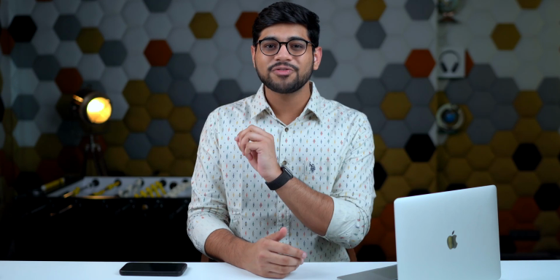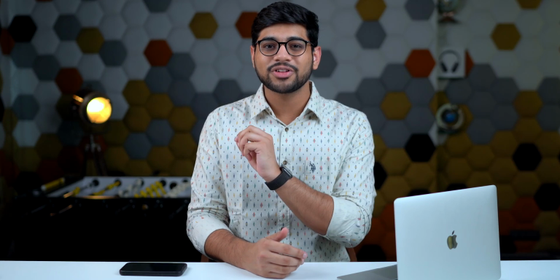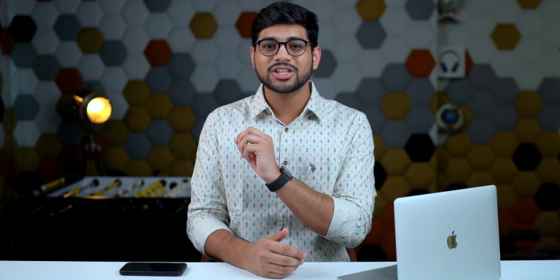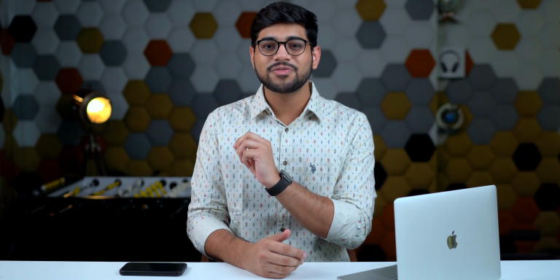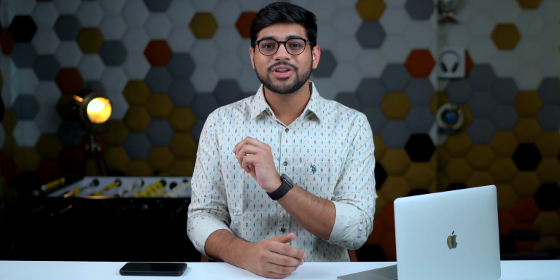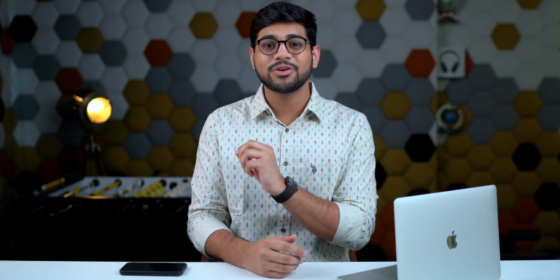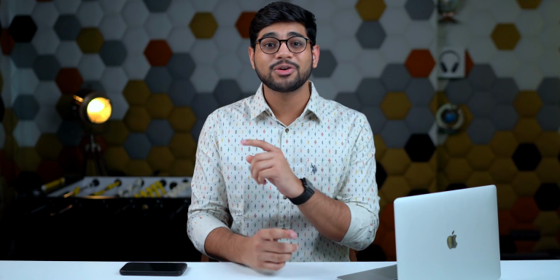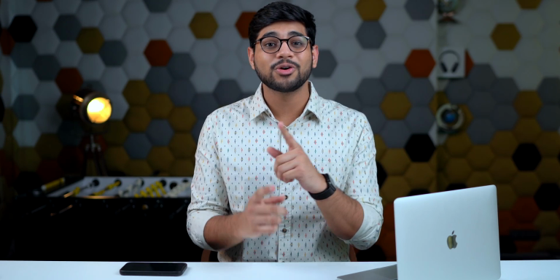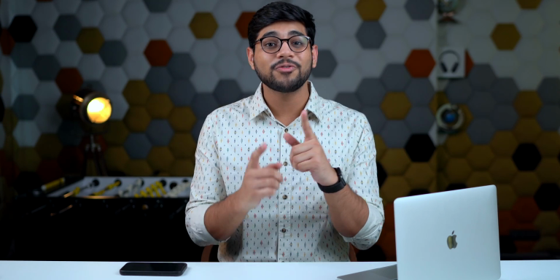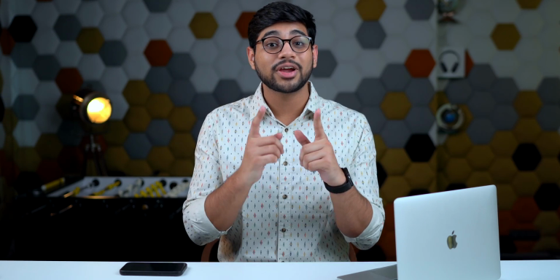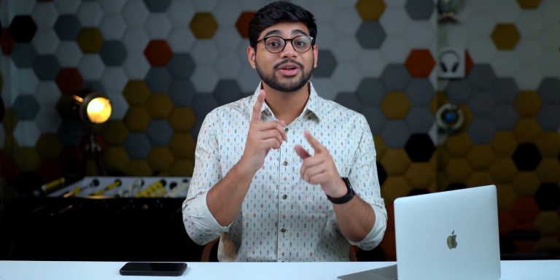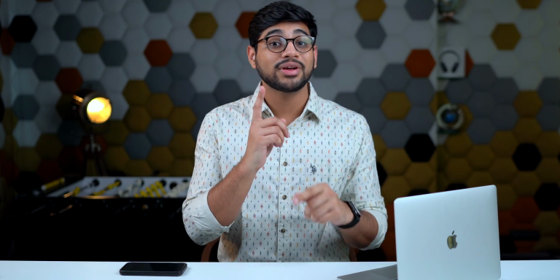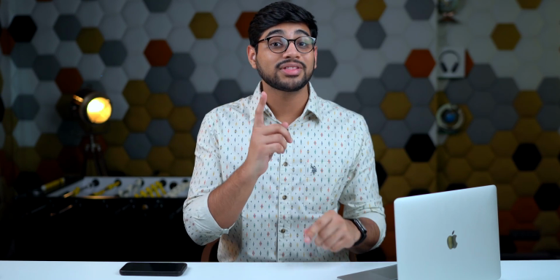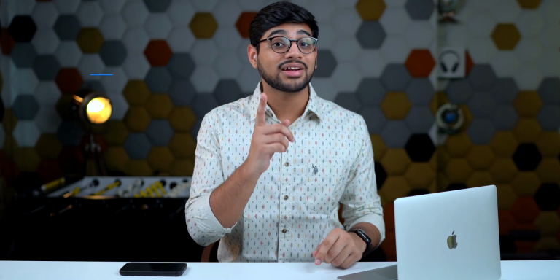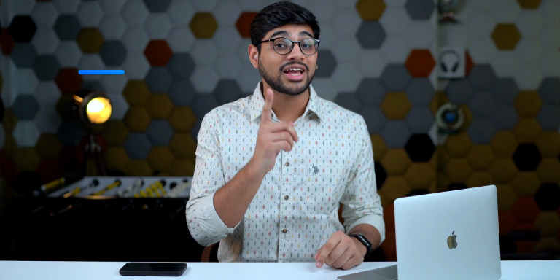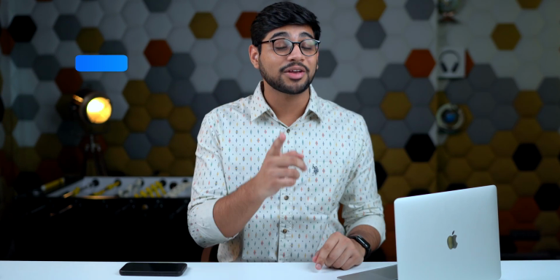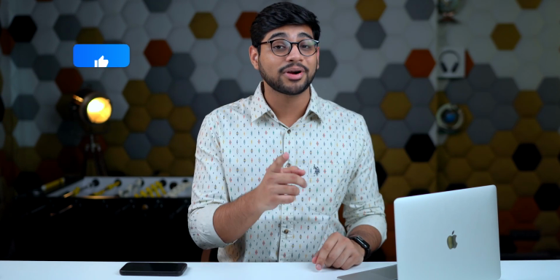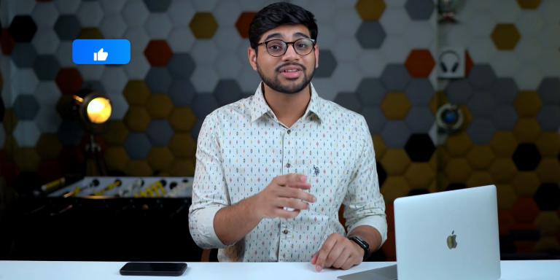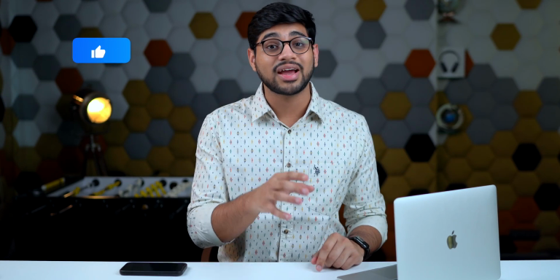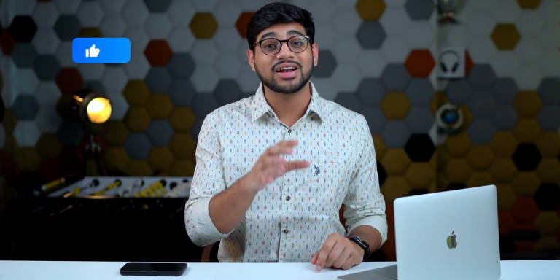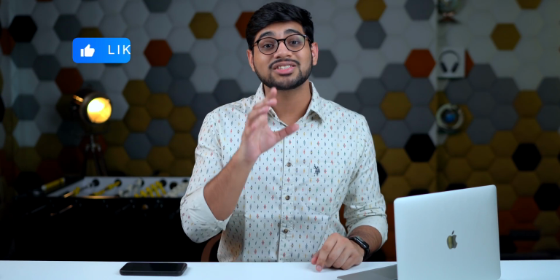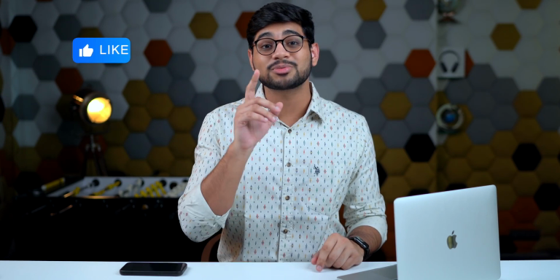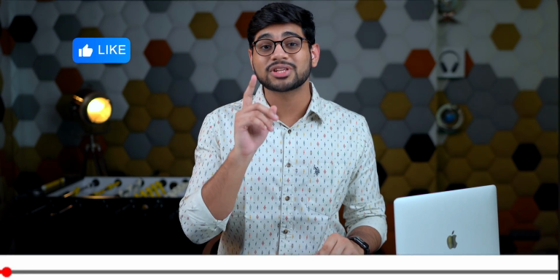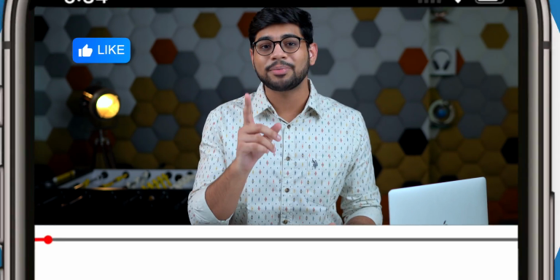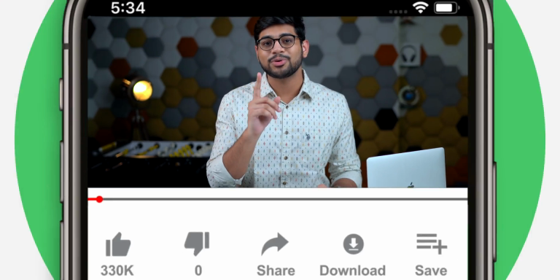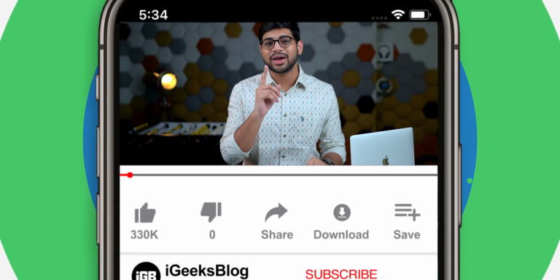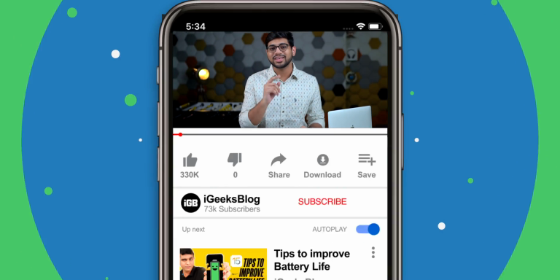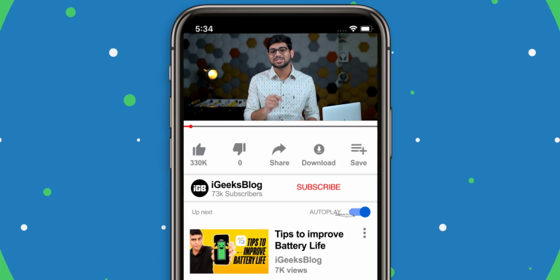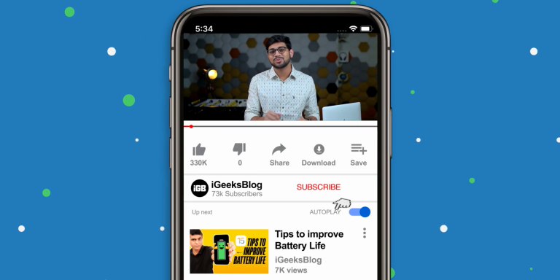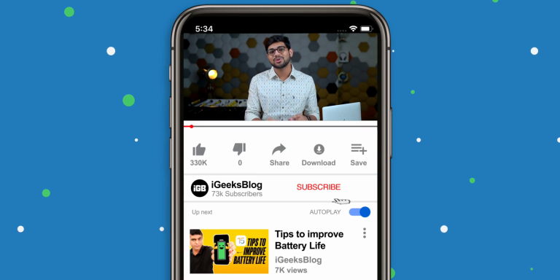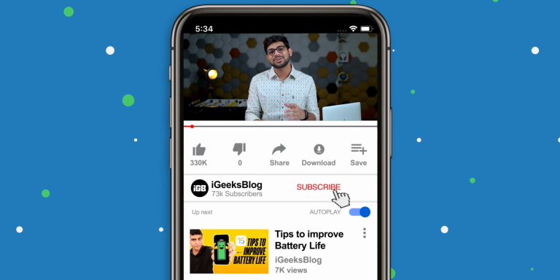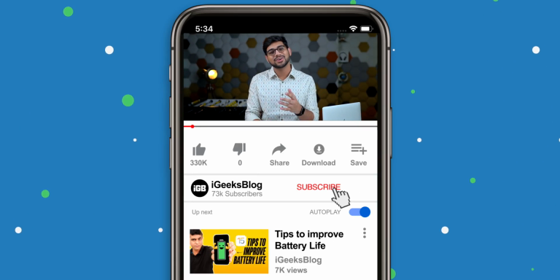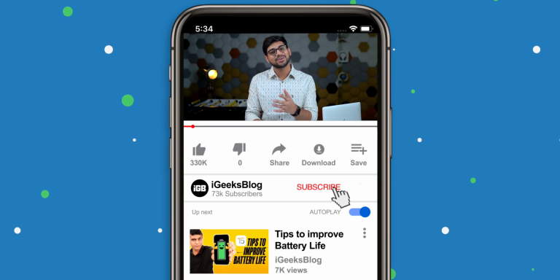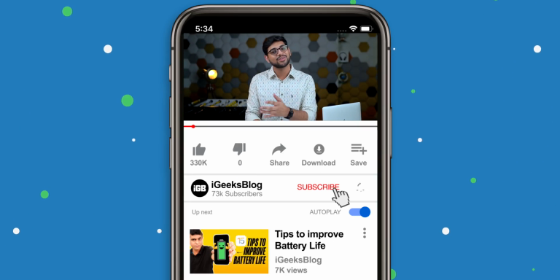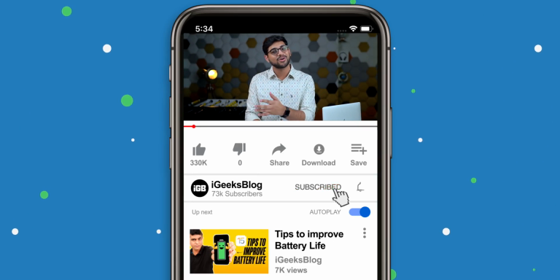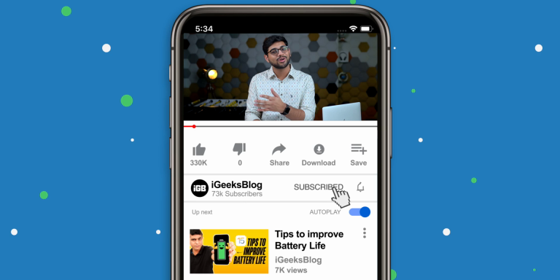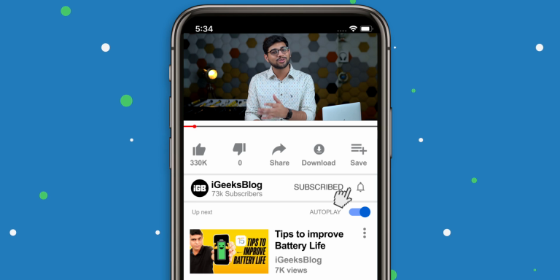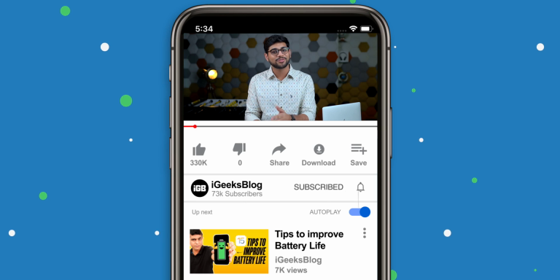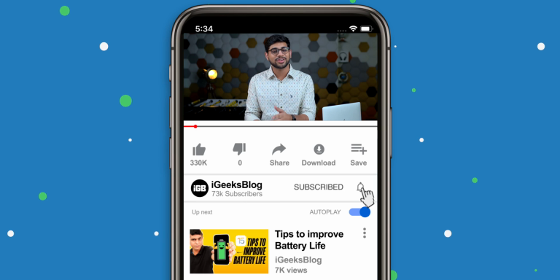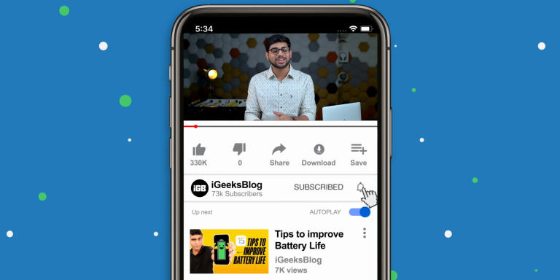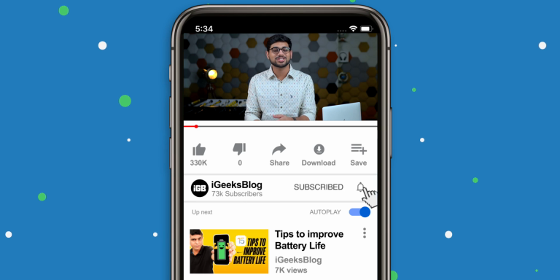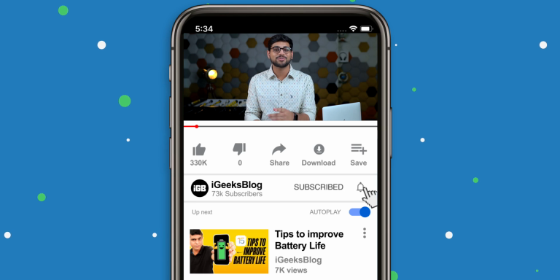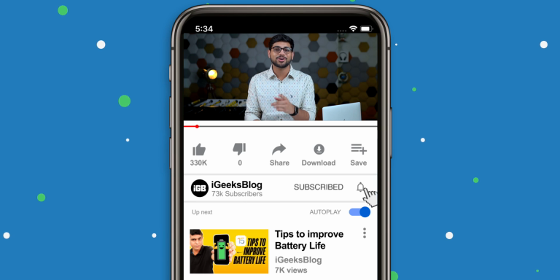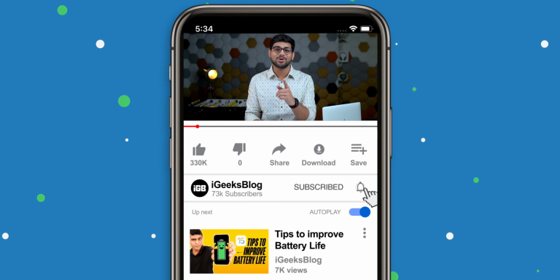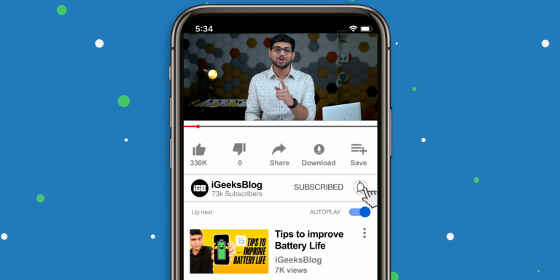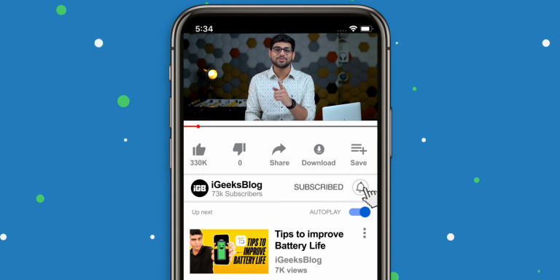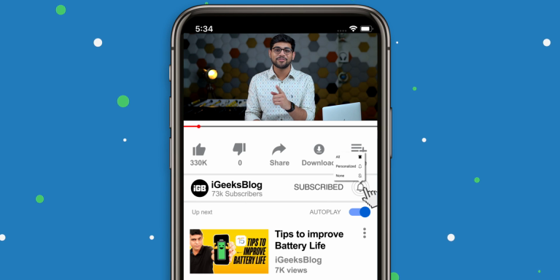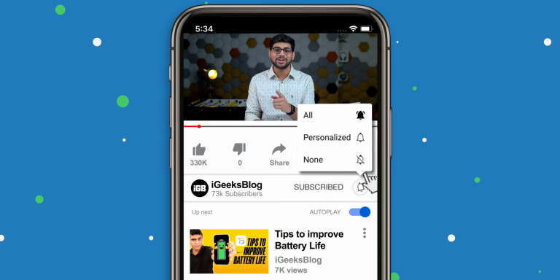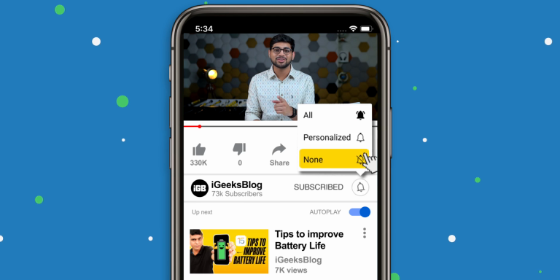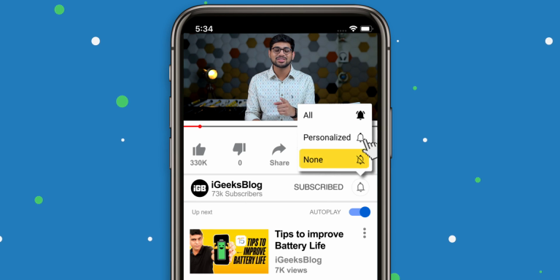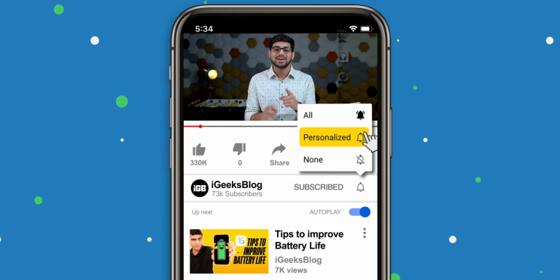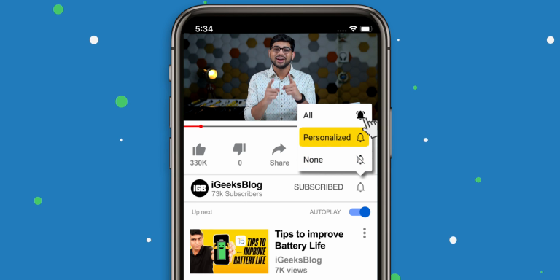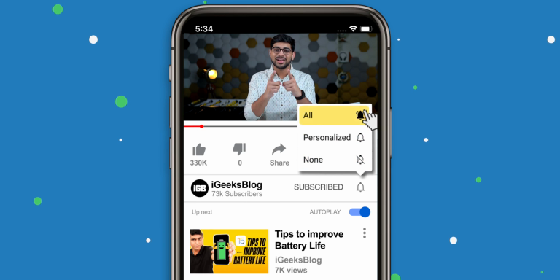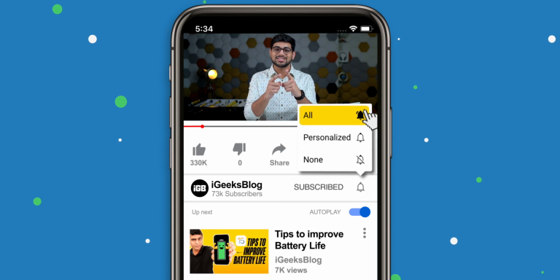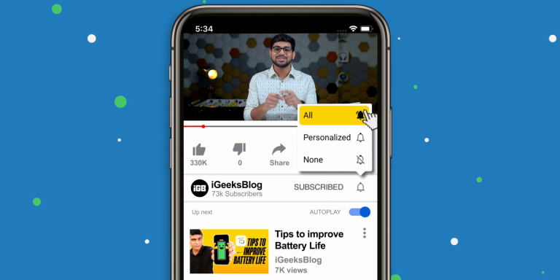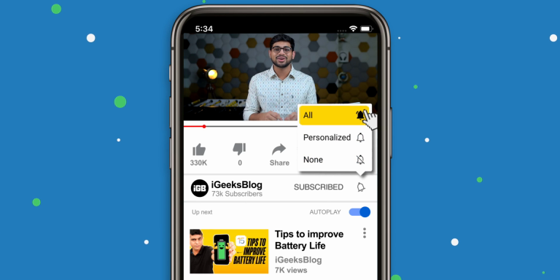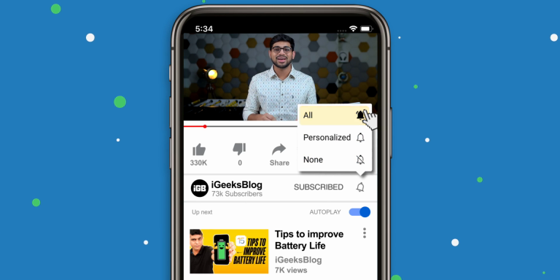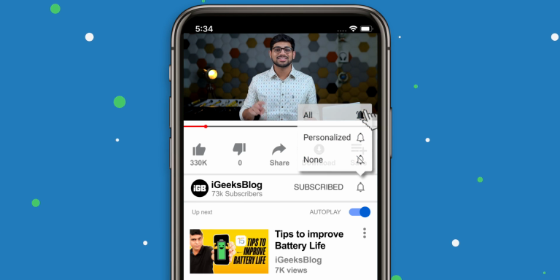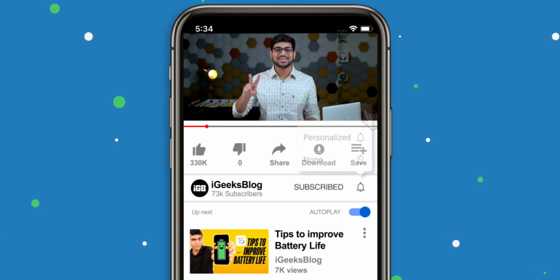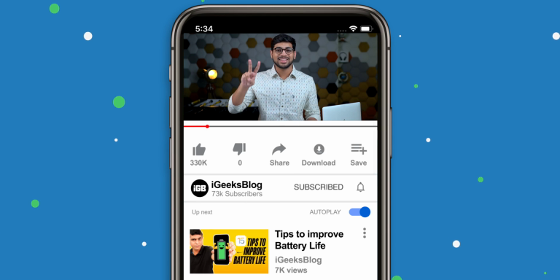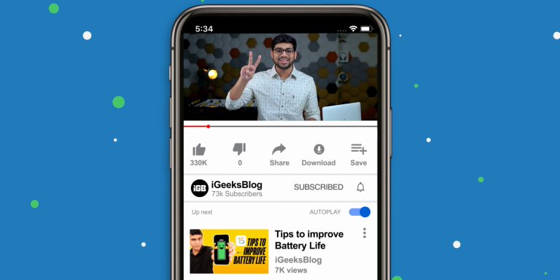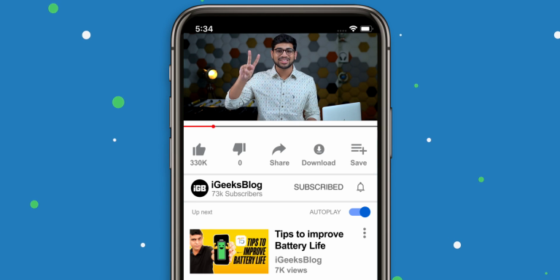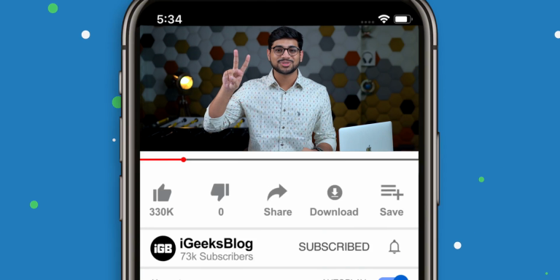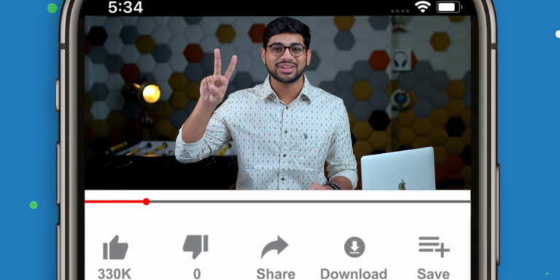That was it for this video. Don't forget to hit that like button and subscribe to iGeeks Blog, and turn on all notifications for our videos. I'll see you guys in the next one.